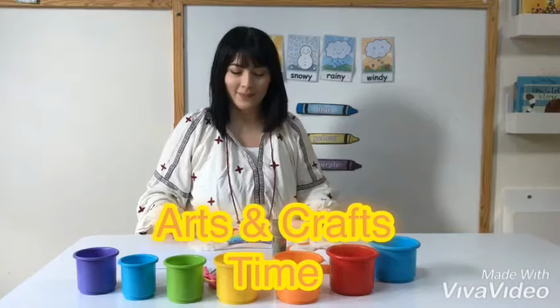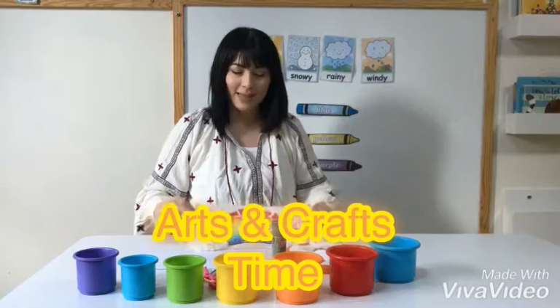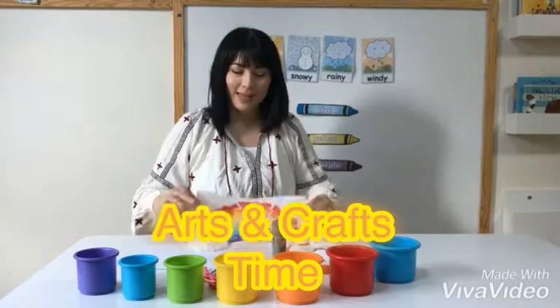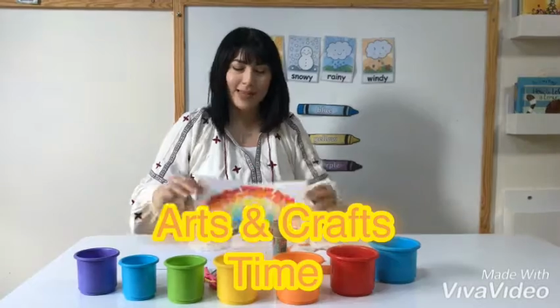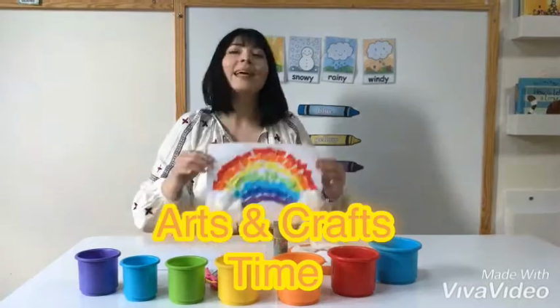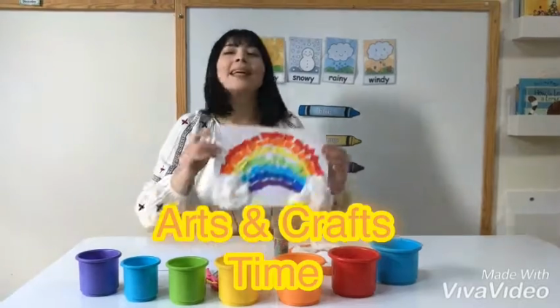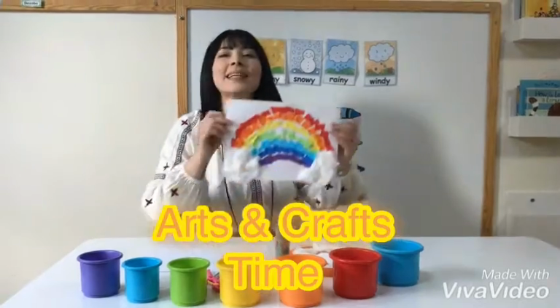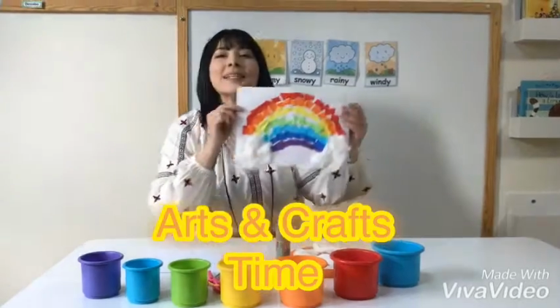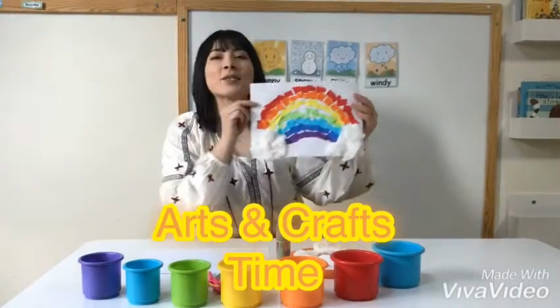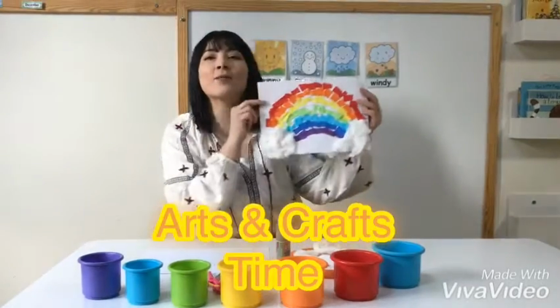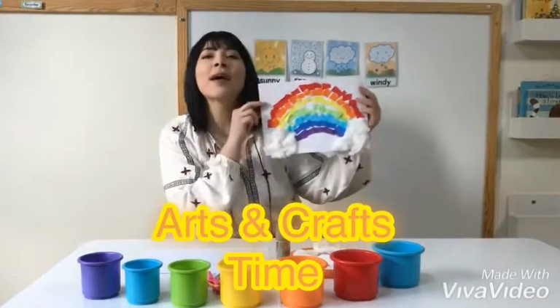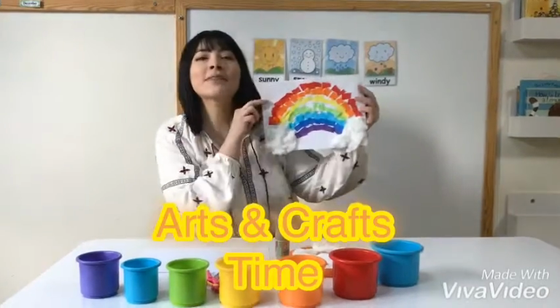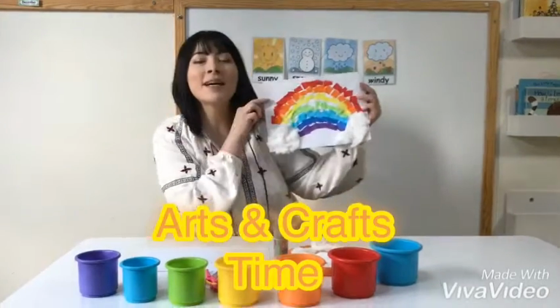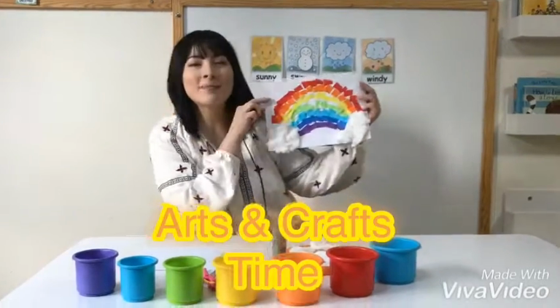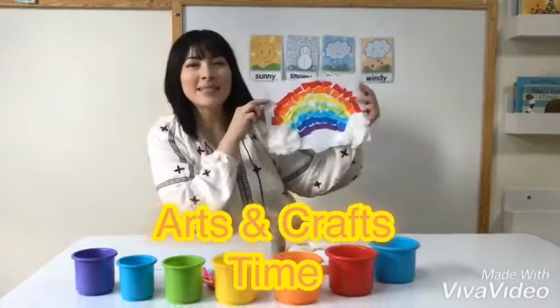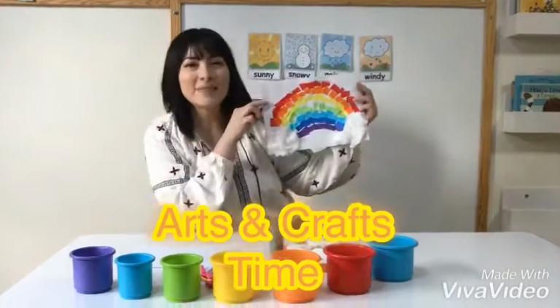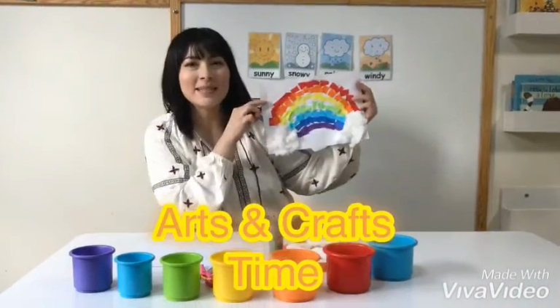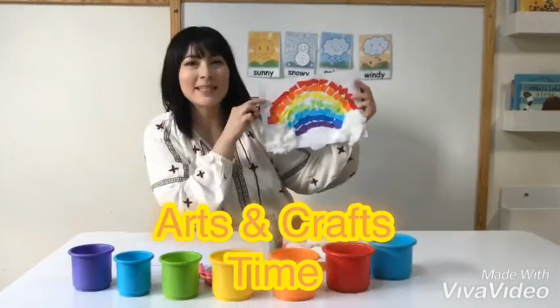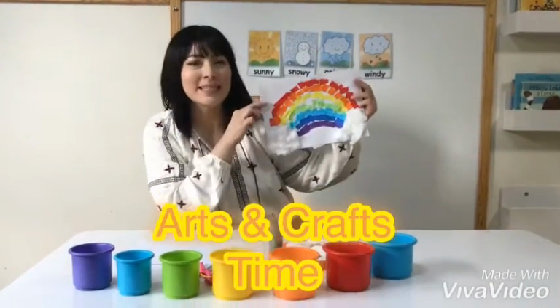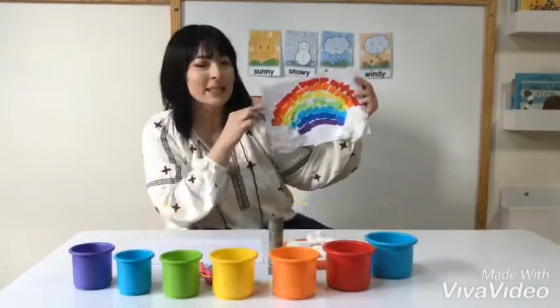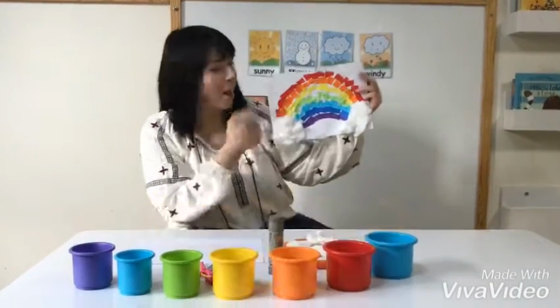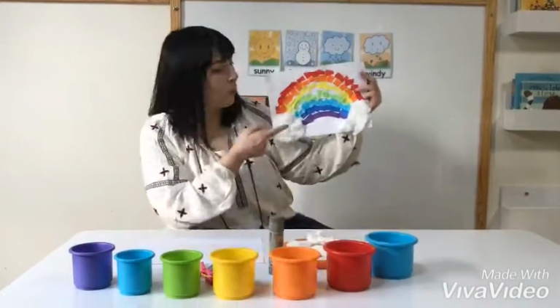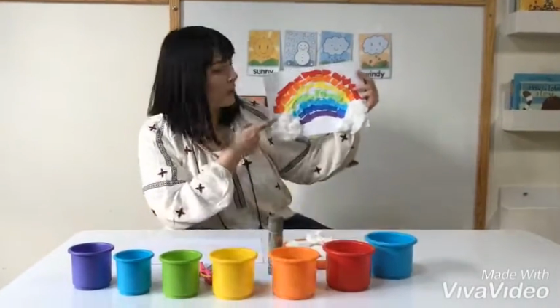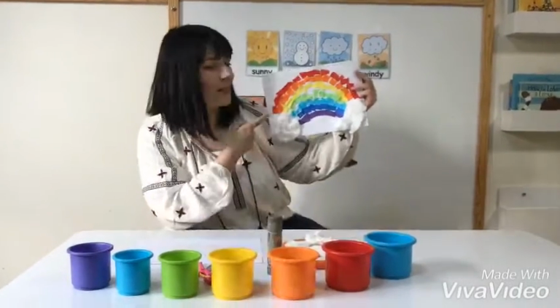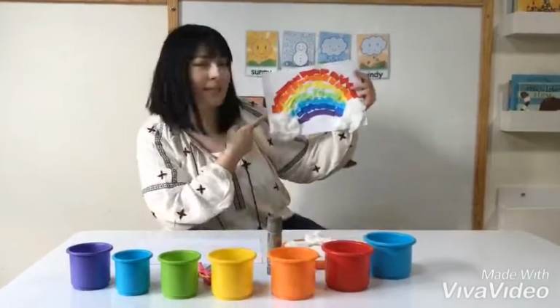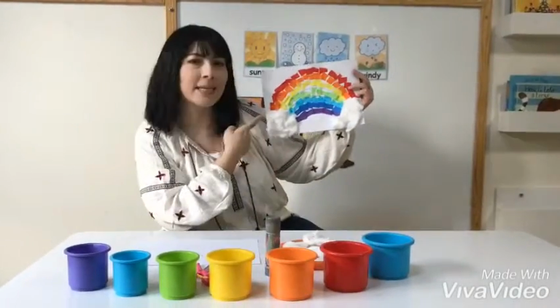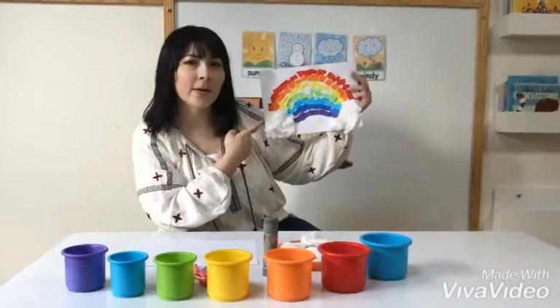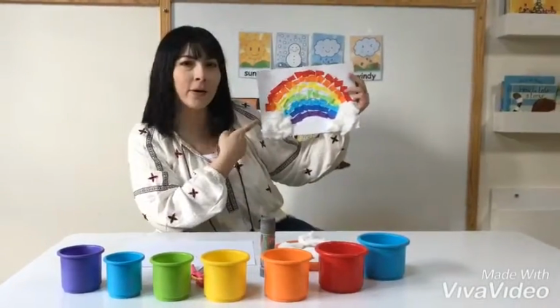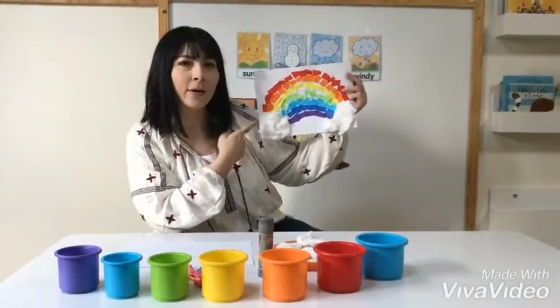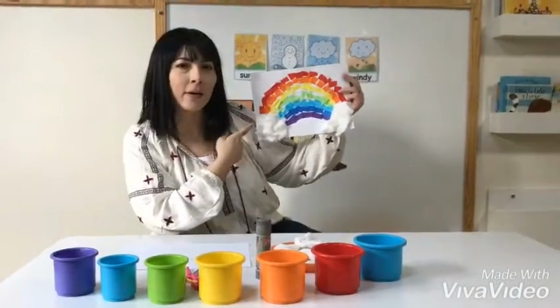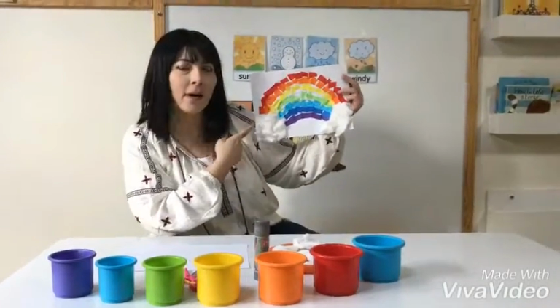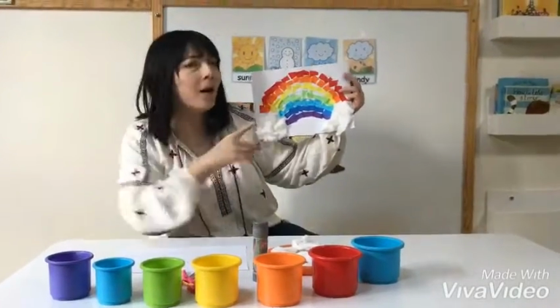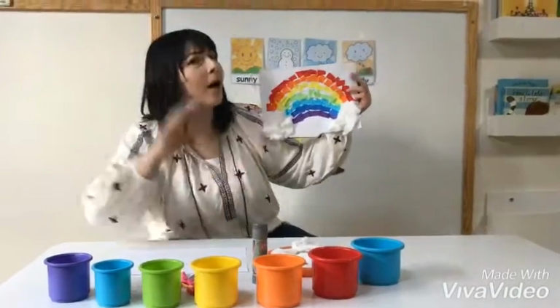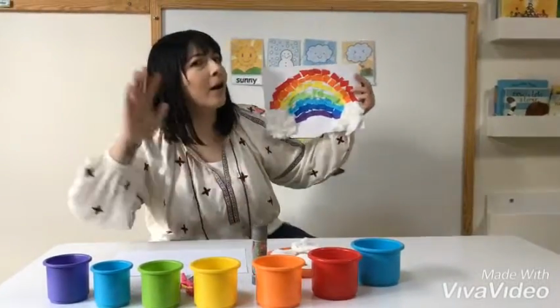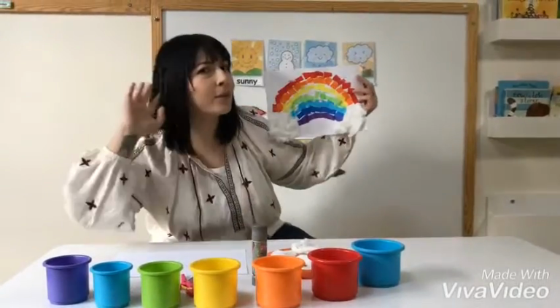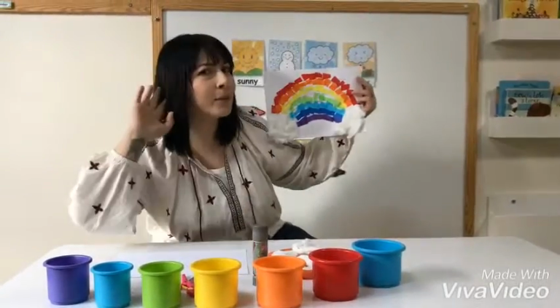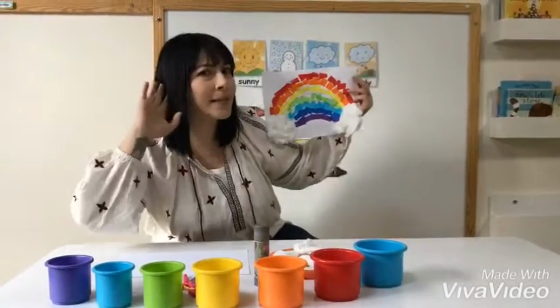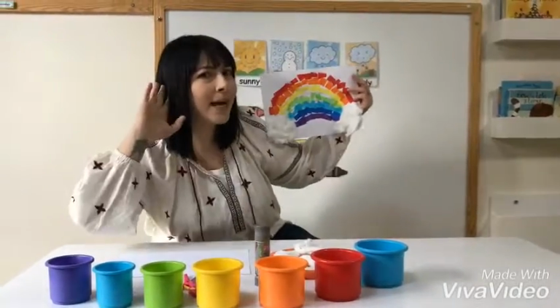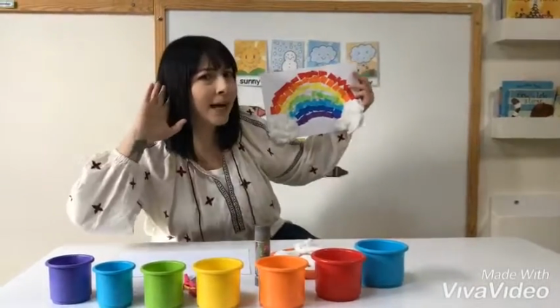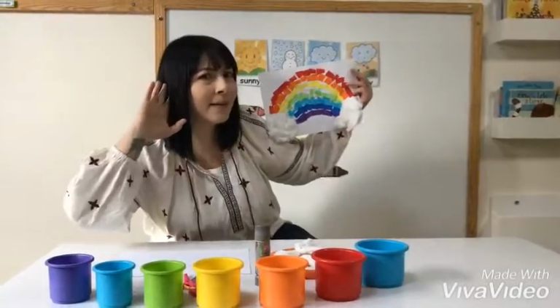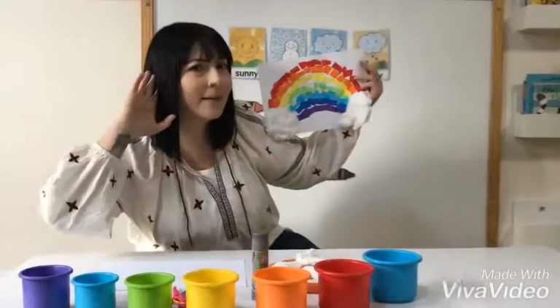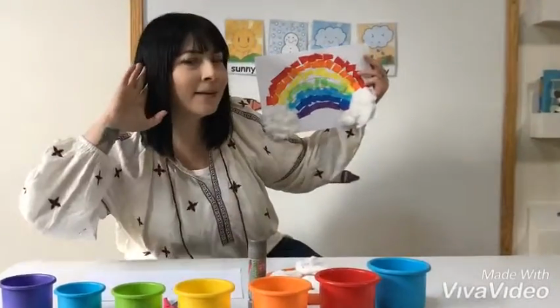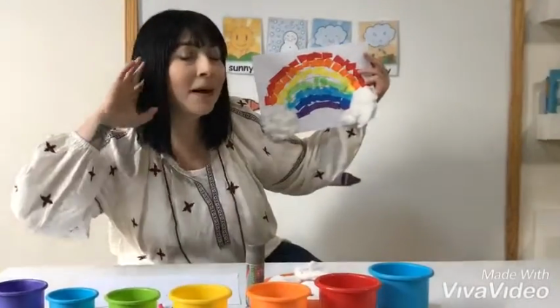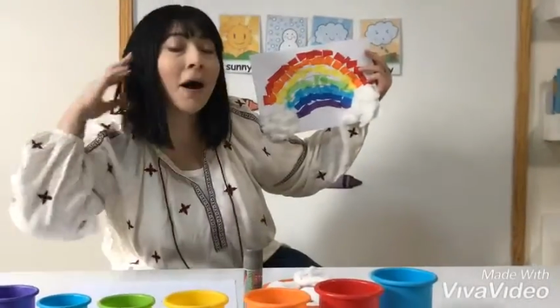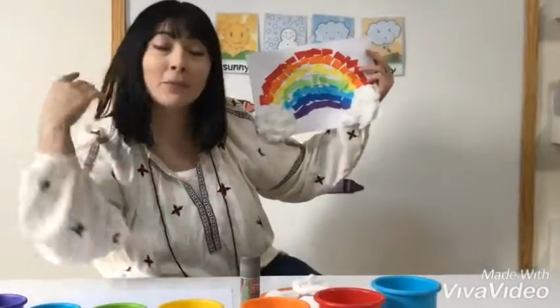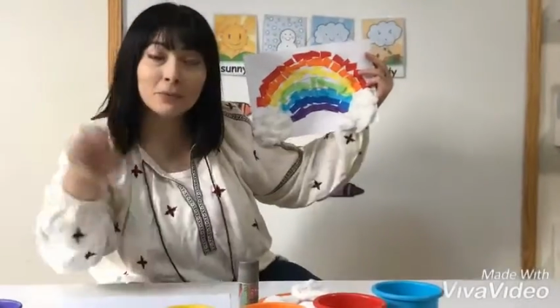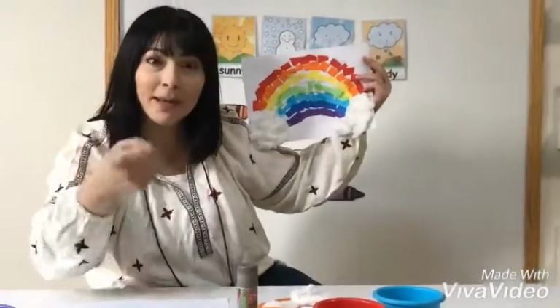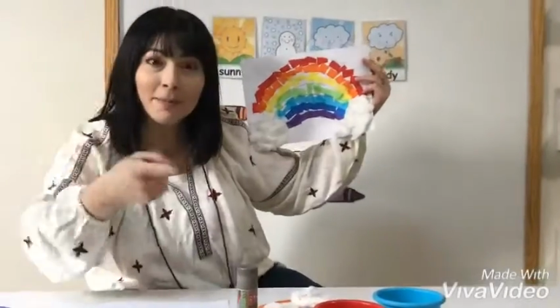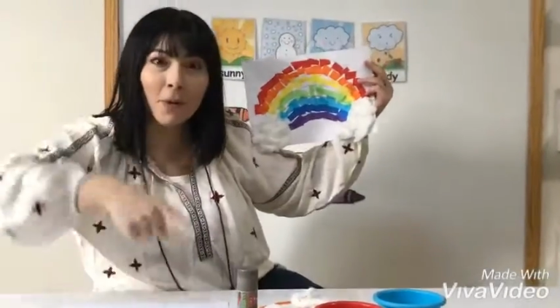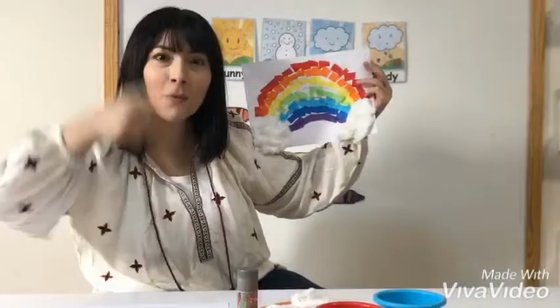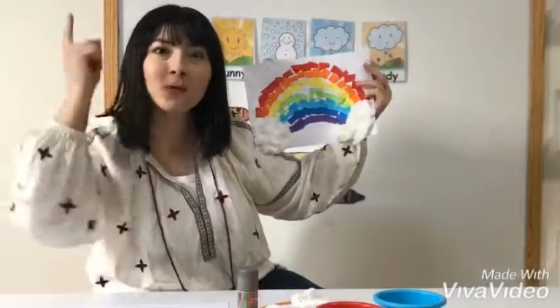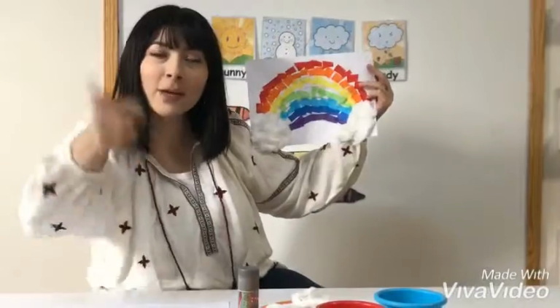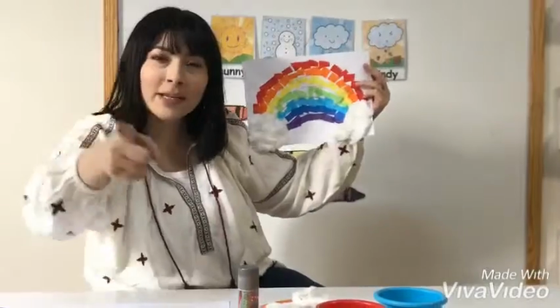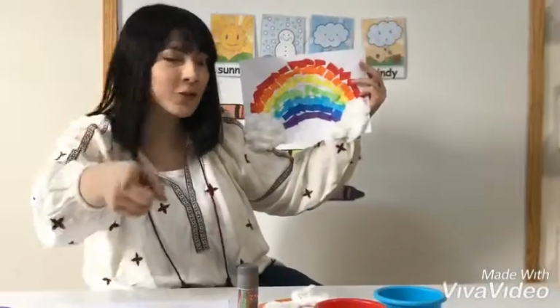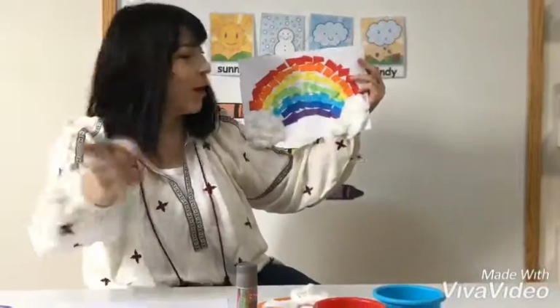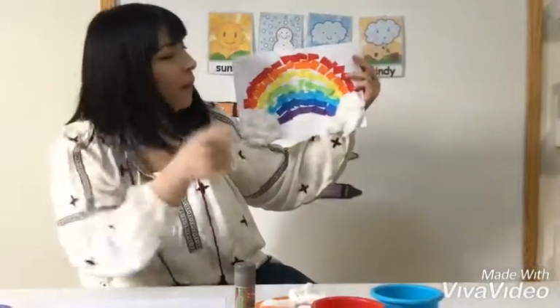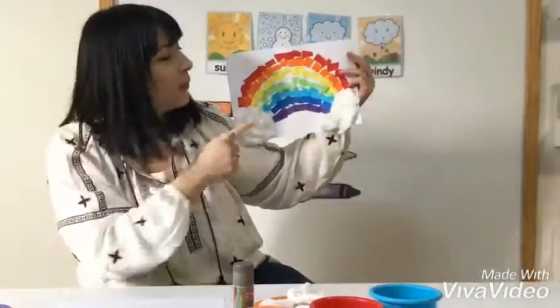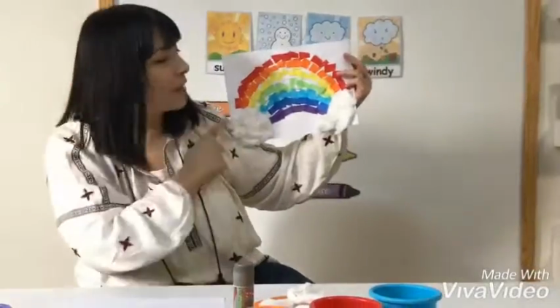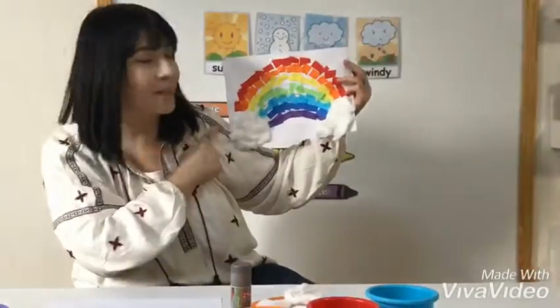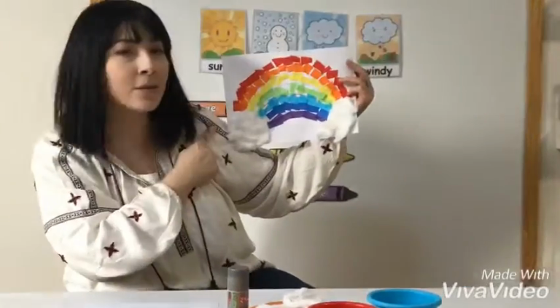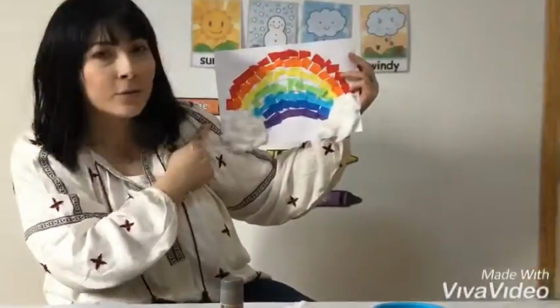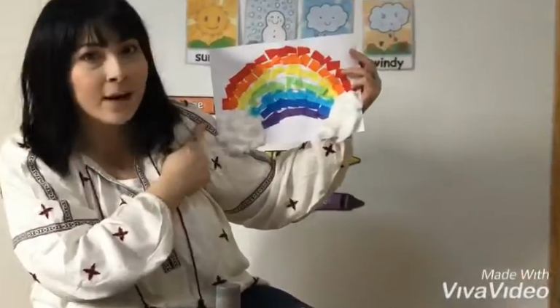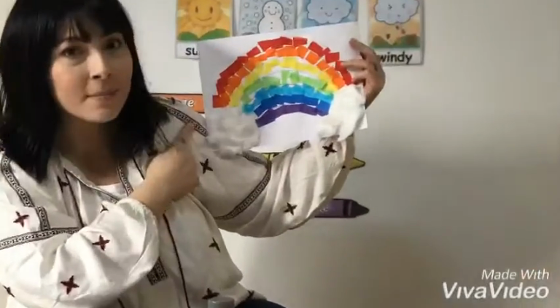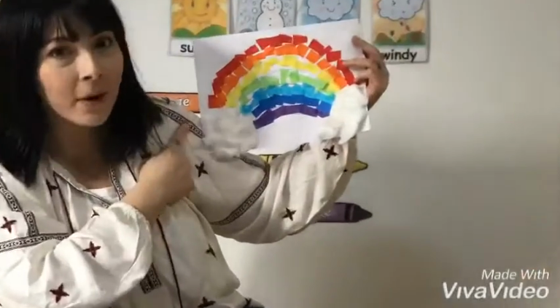It's craft time, VZBs. What do you see here? A rainbow! Great job! This is a rainbow!